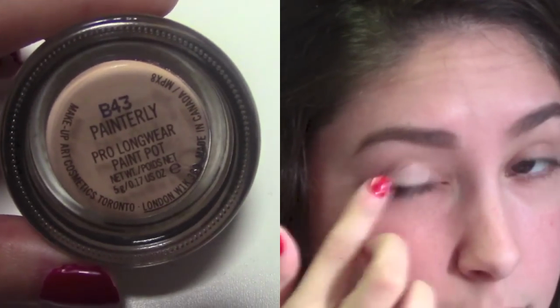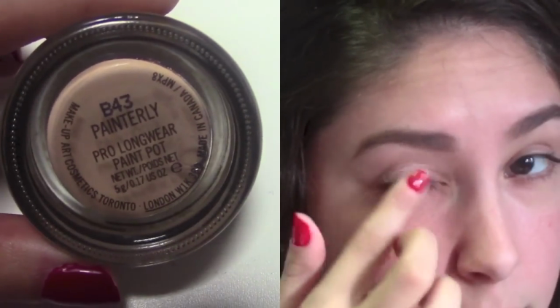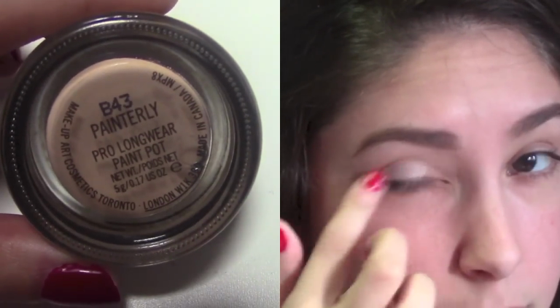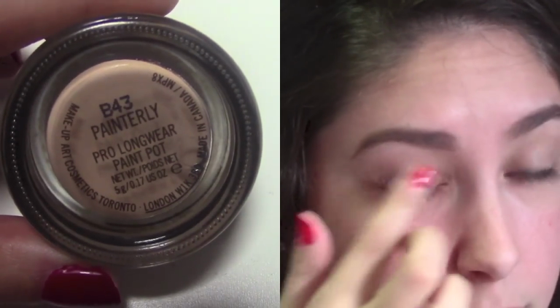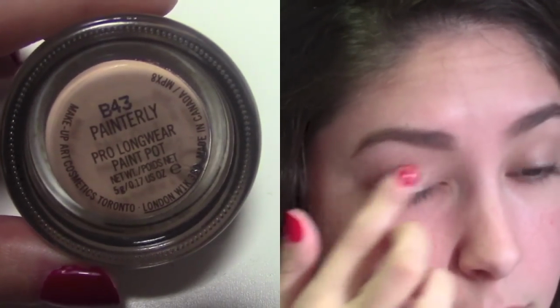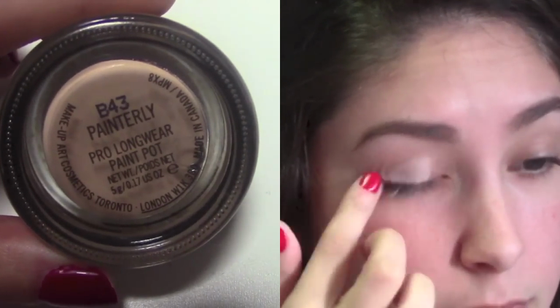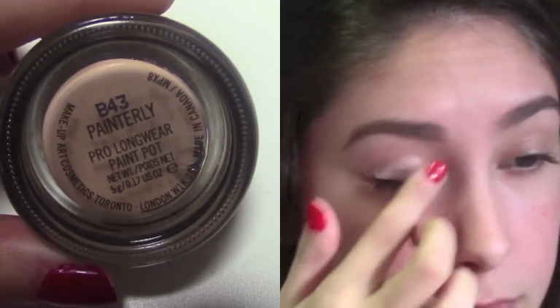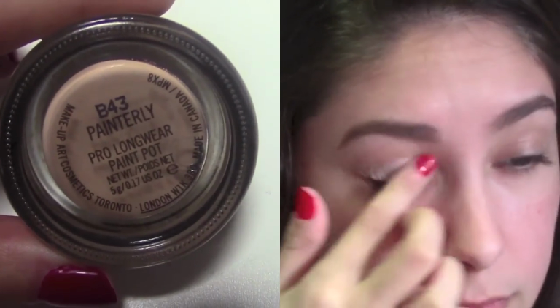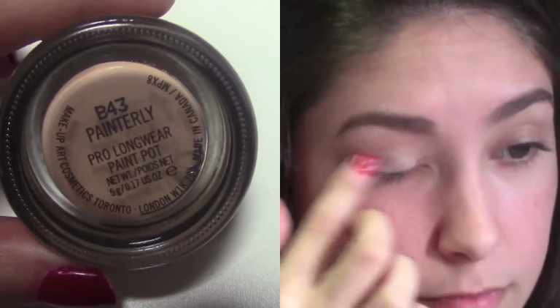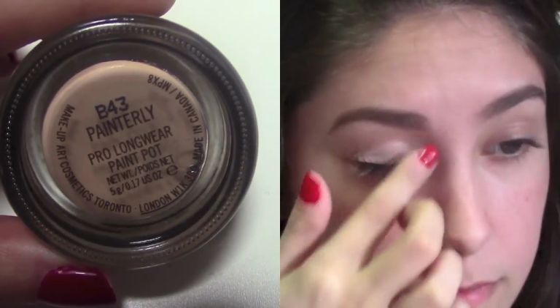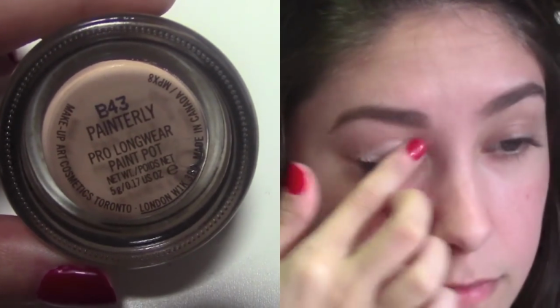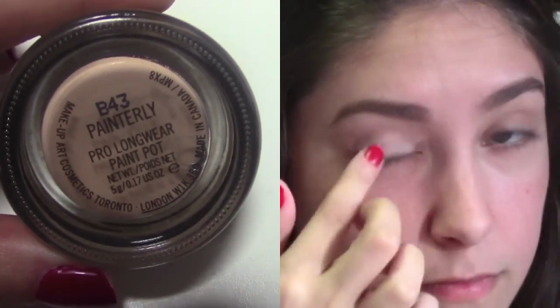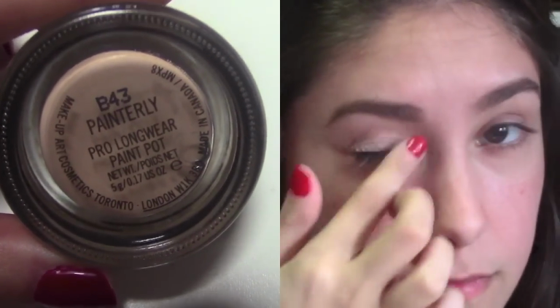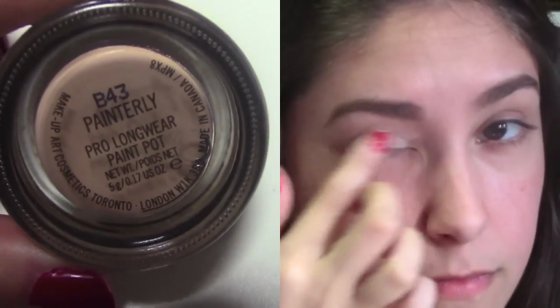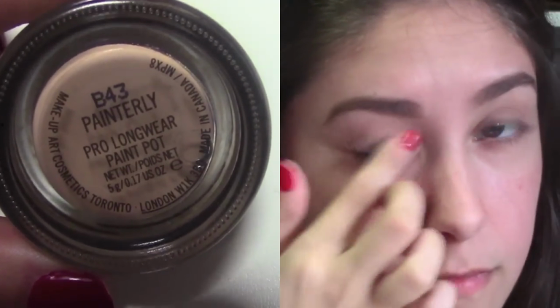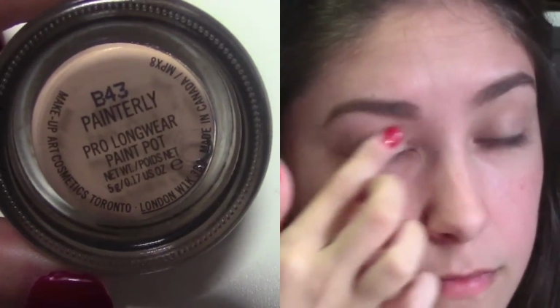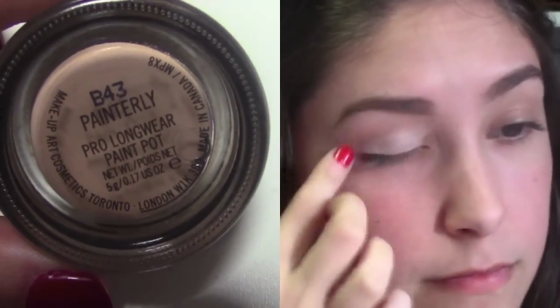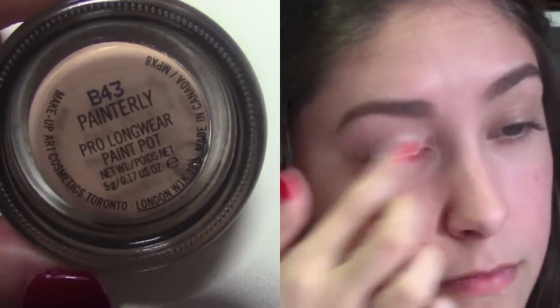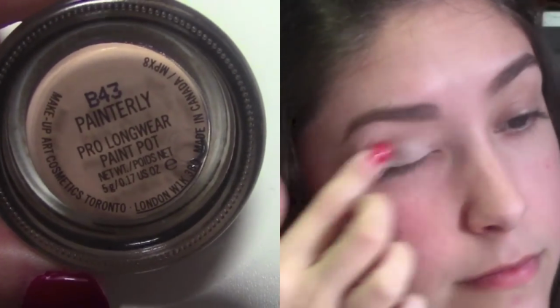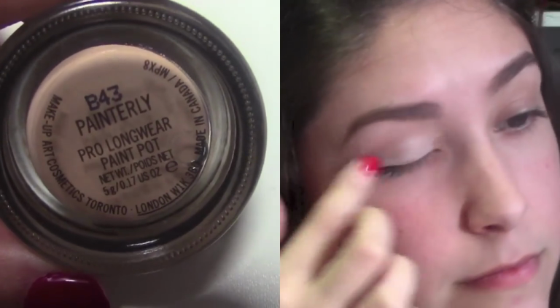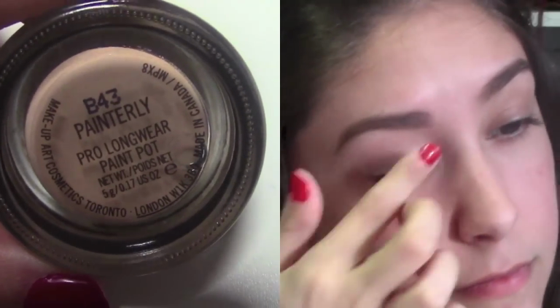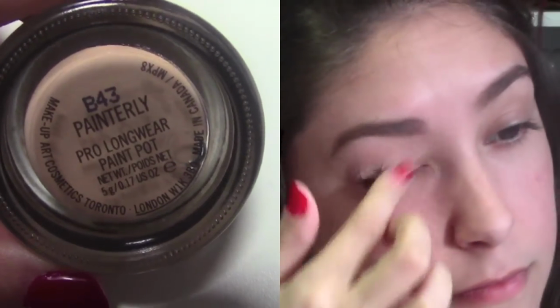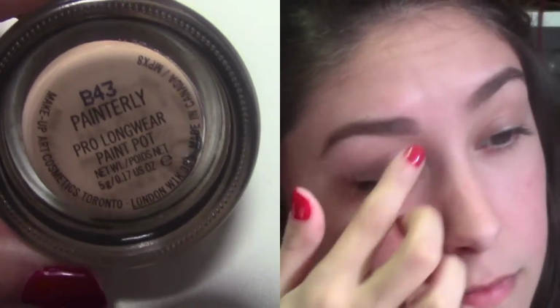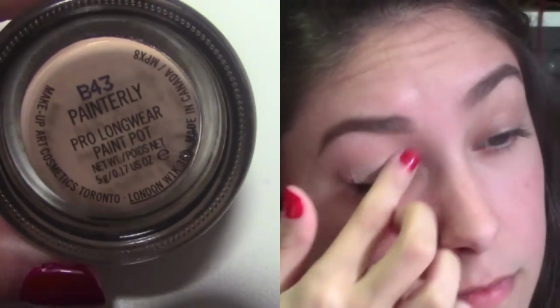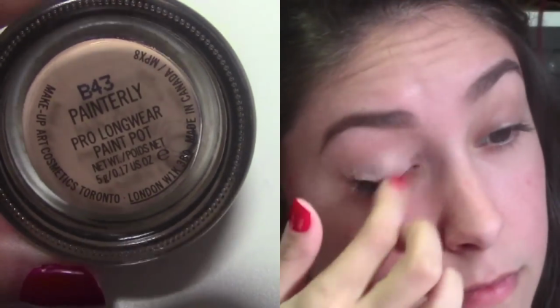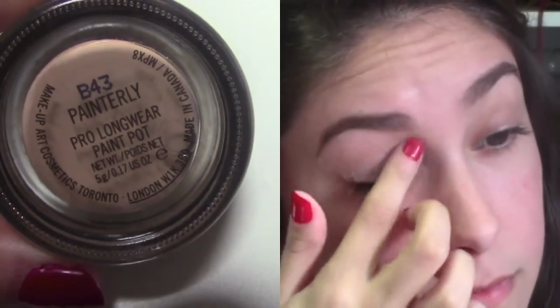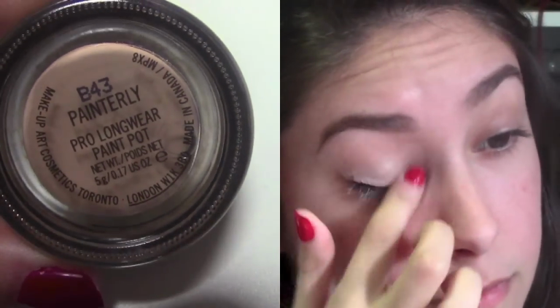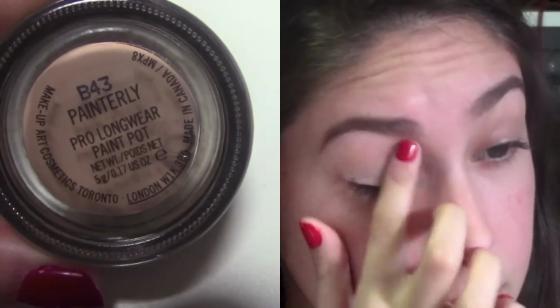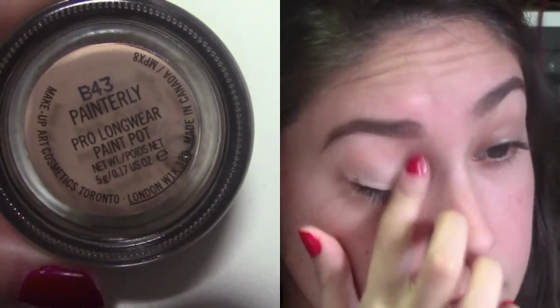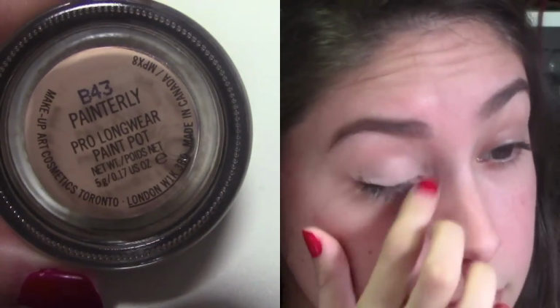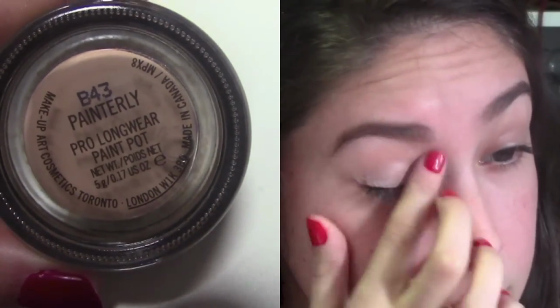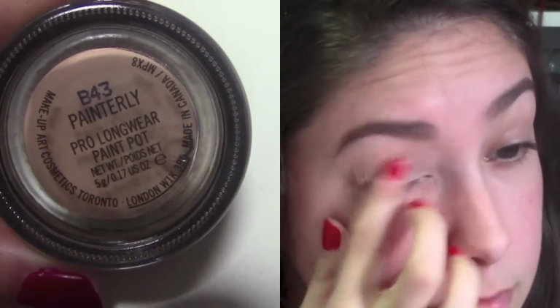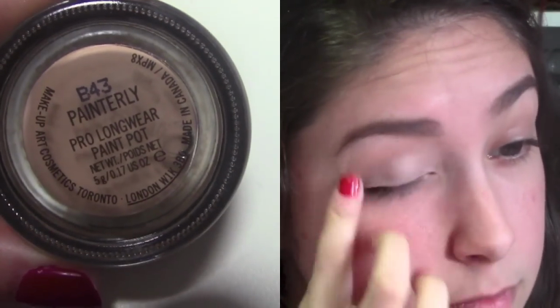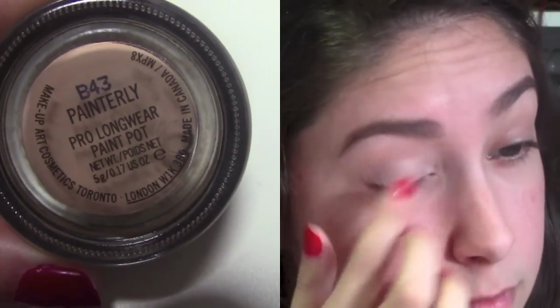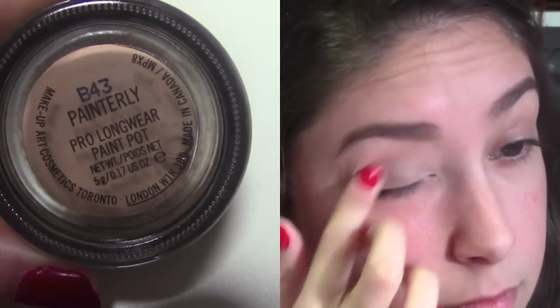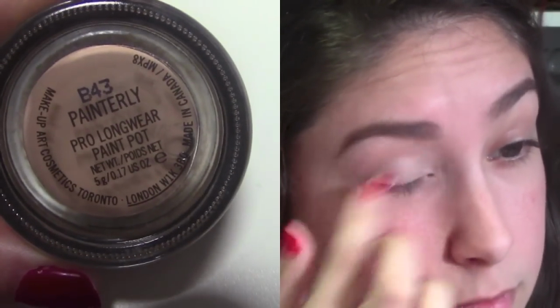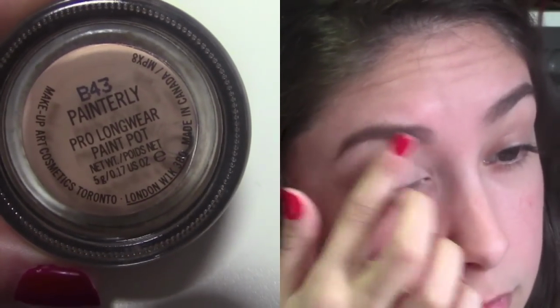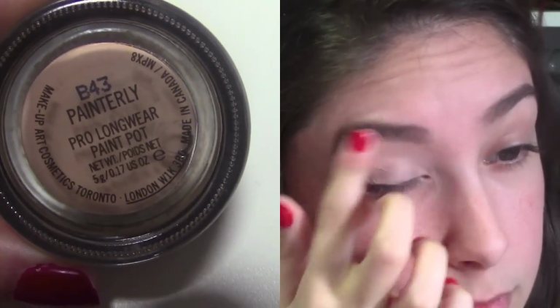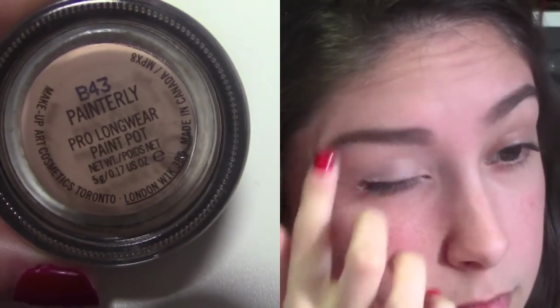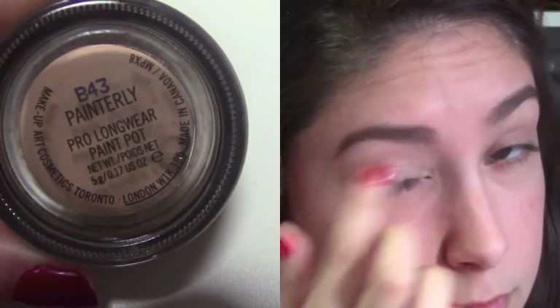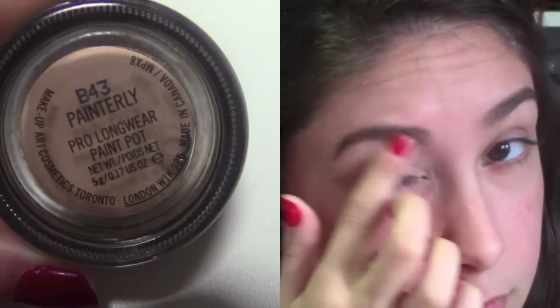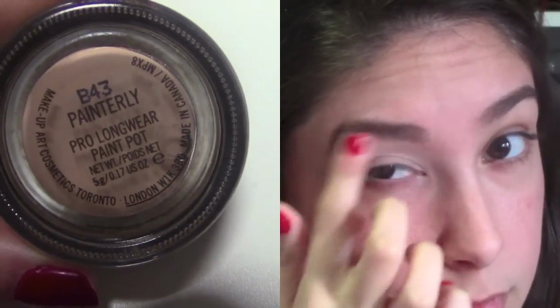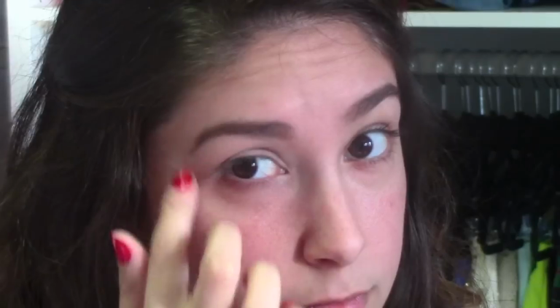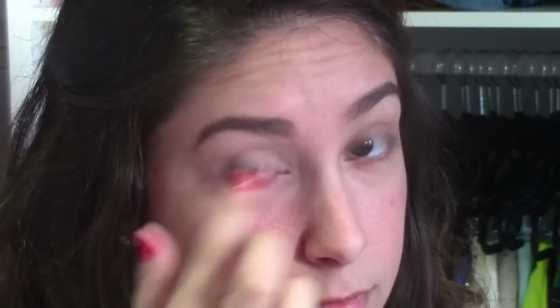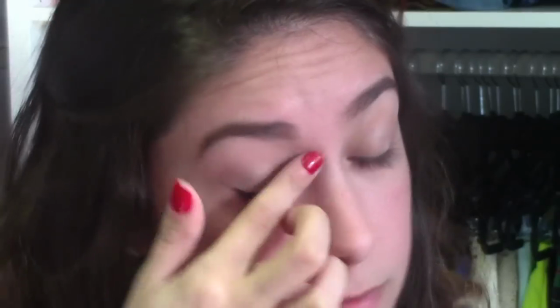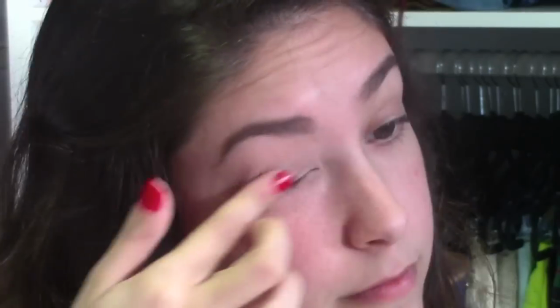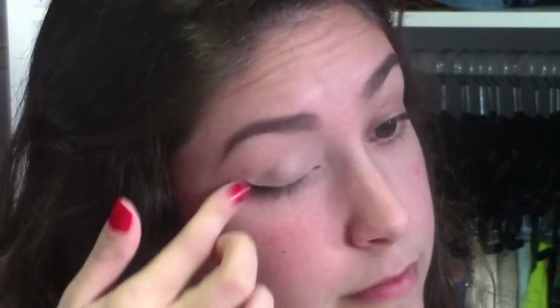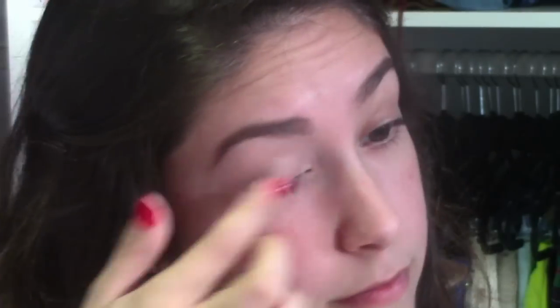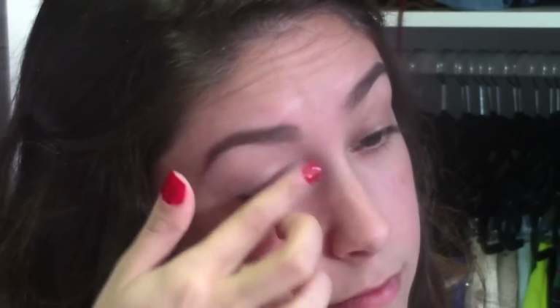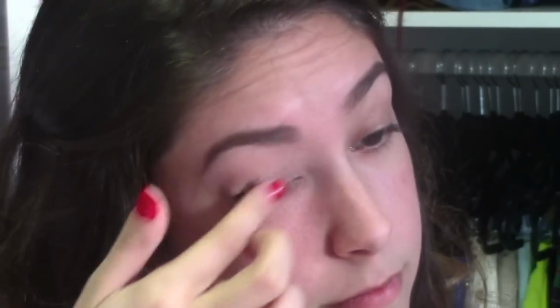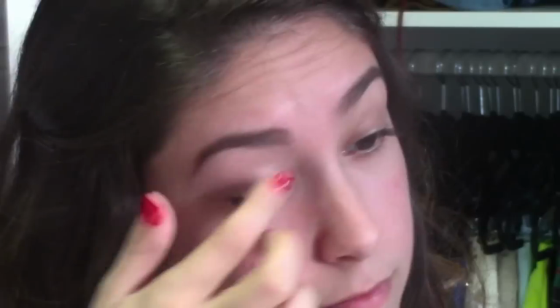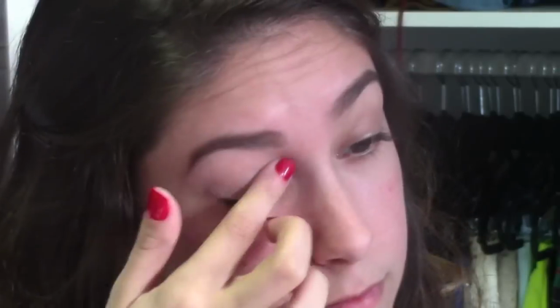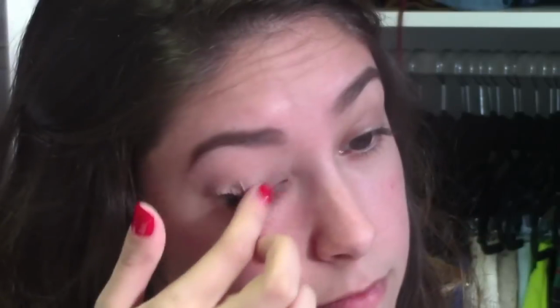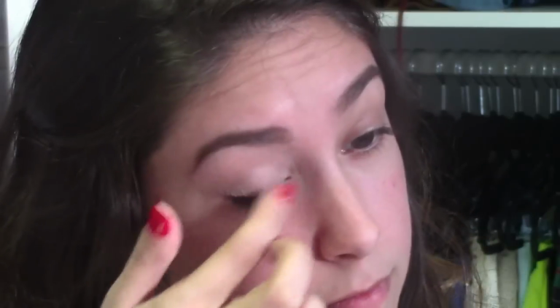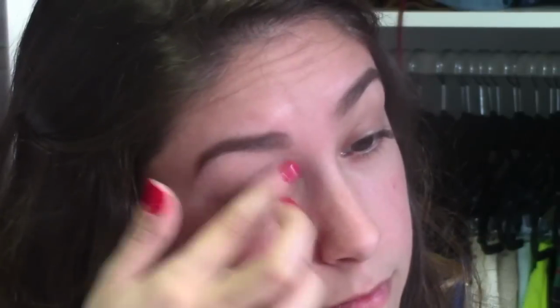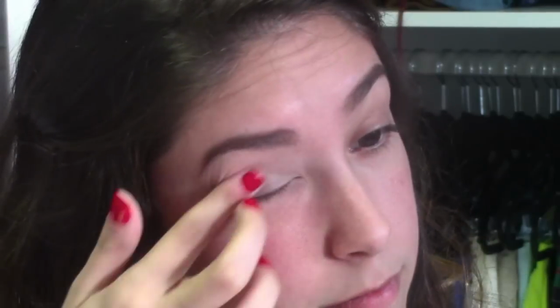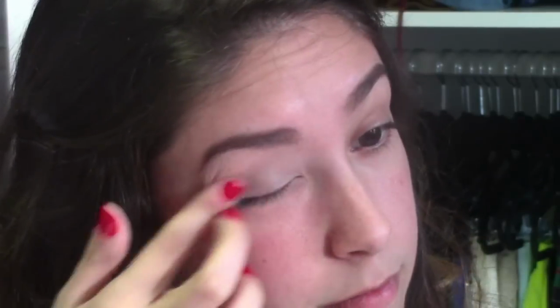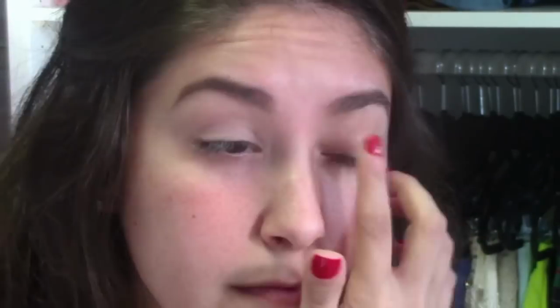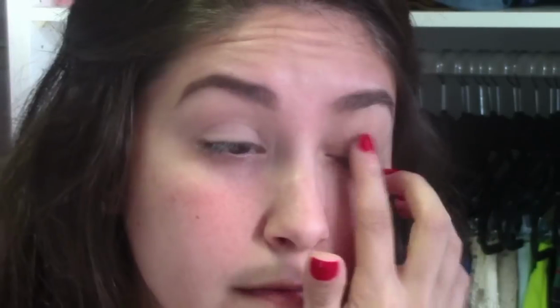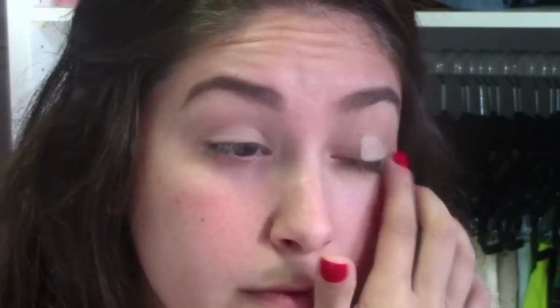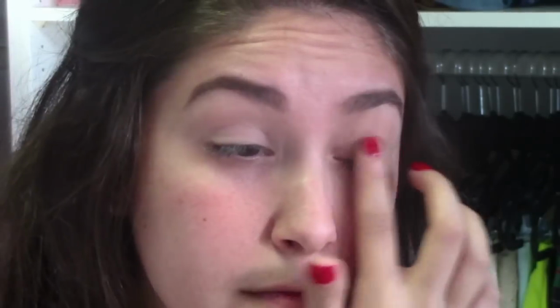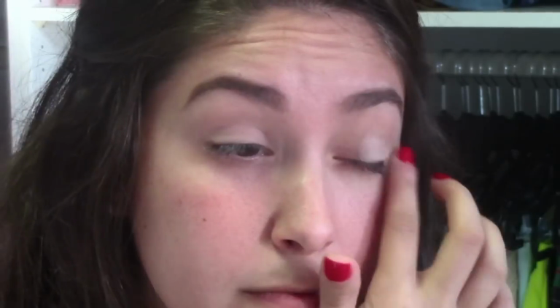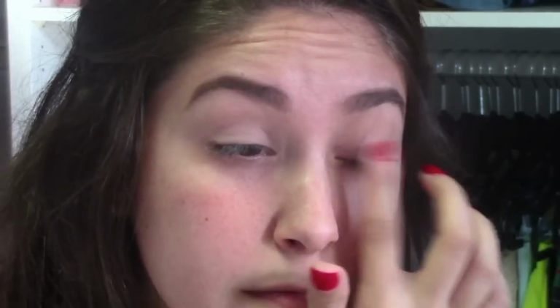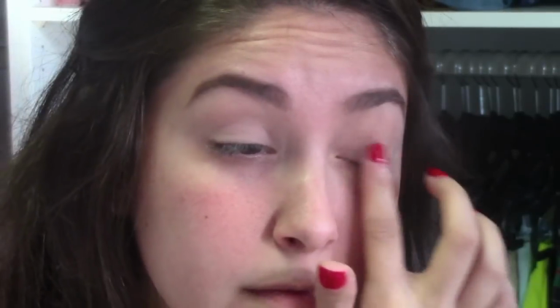To start off, I'm going to prep my eye using MAC's Painterly Pro Longwear Paint Pot, and I'm just going to blend it out with my finger.